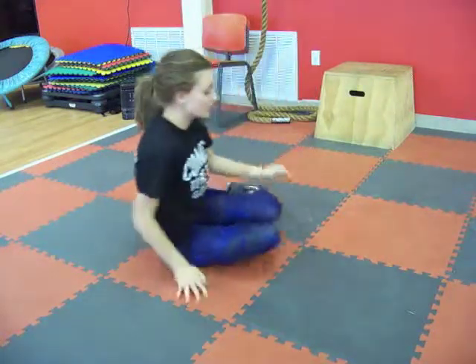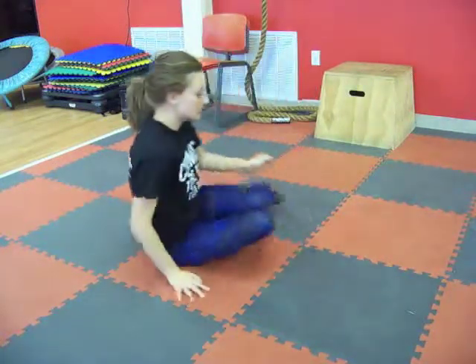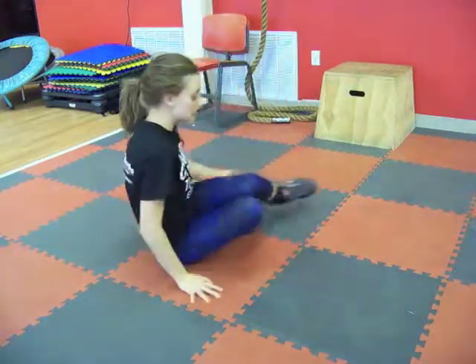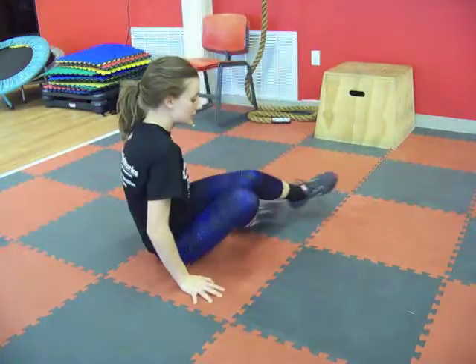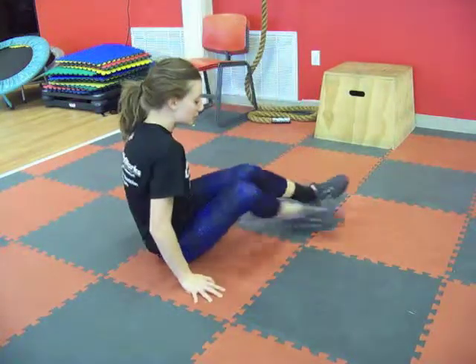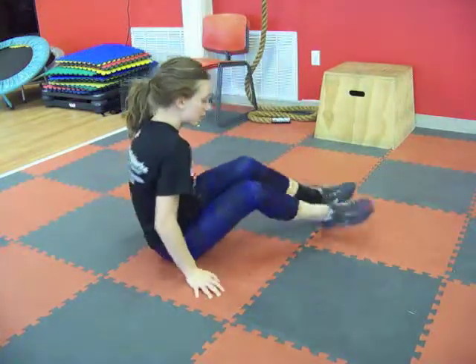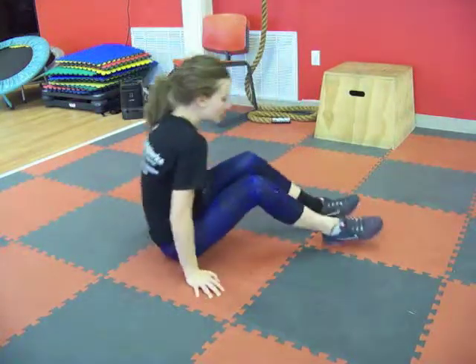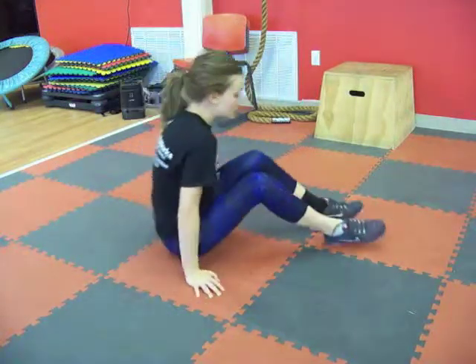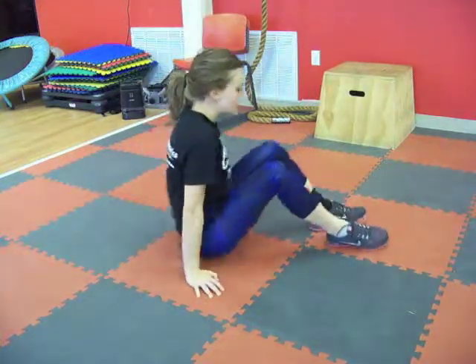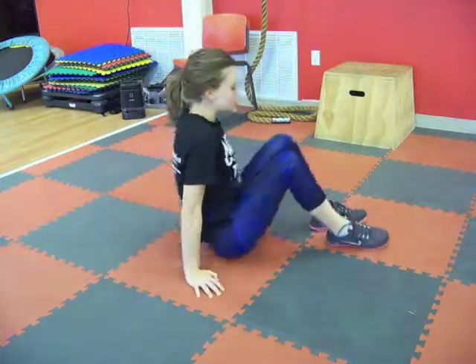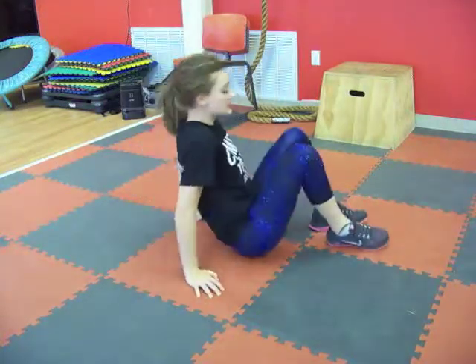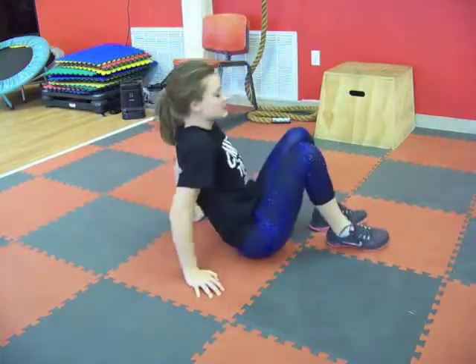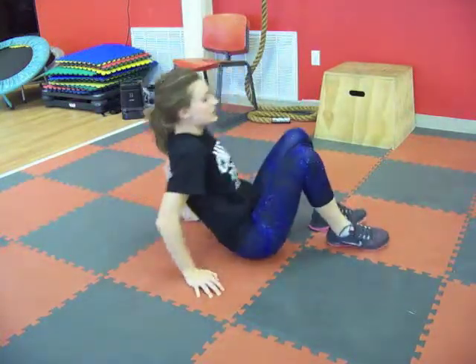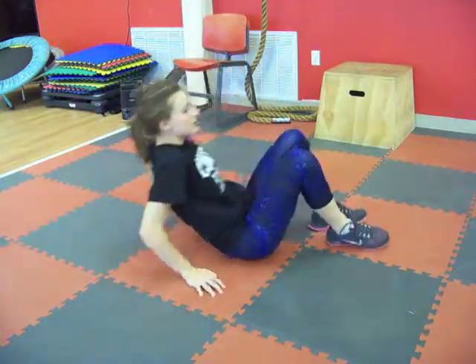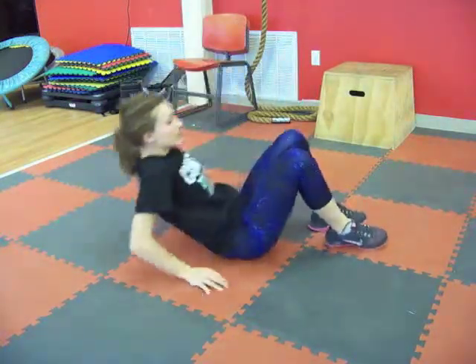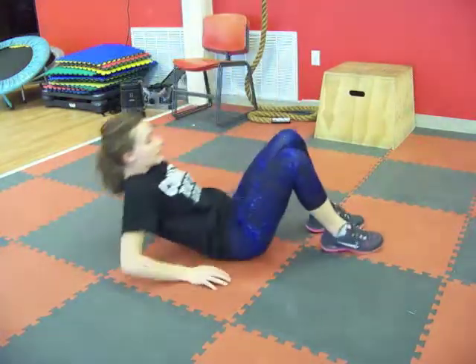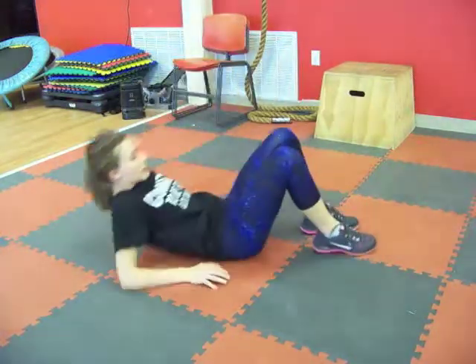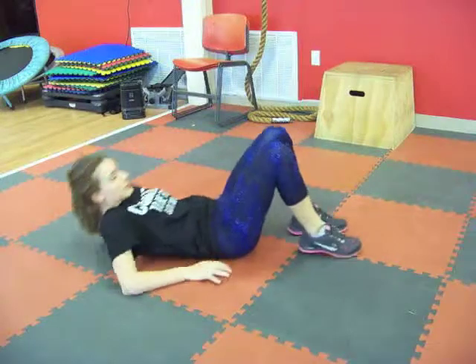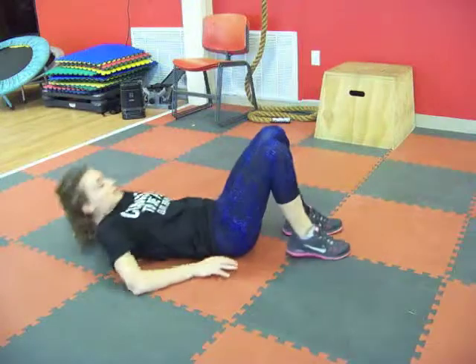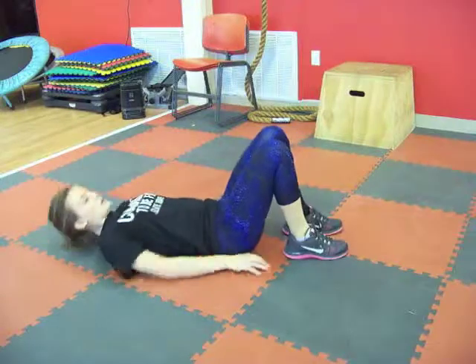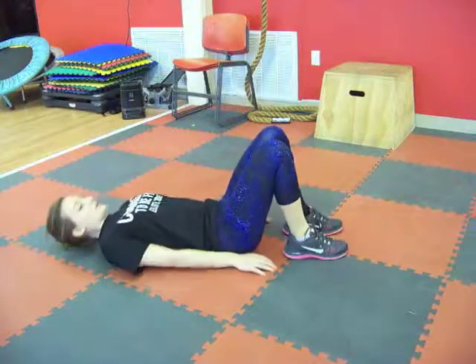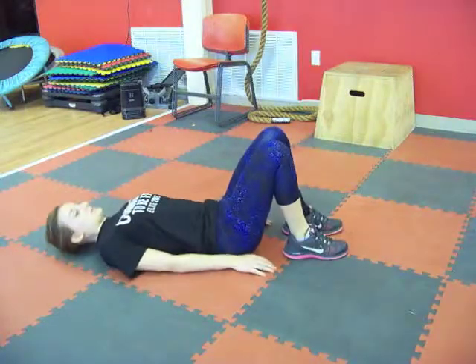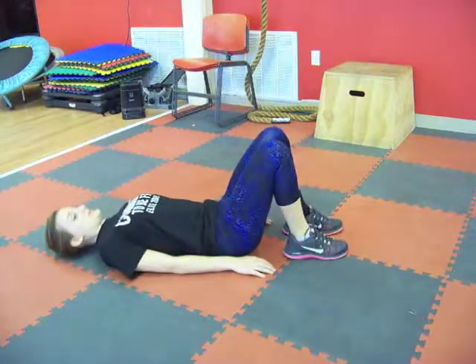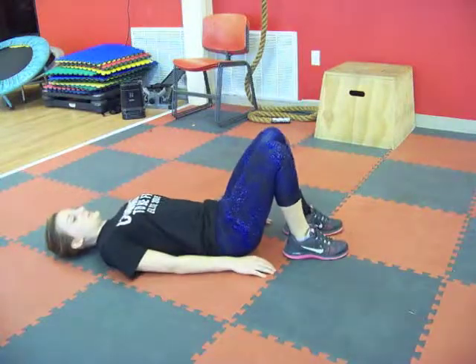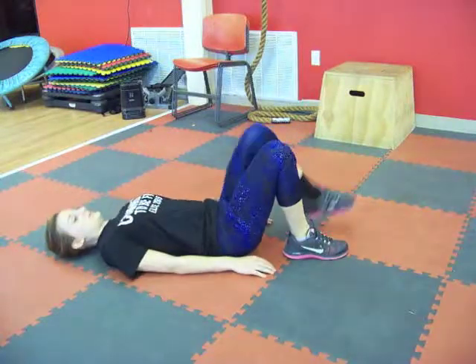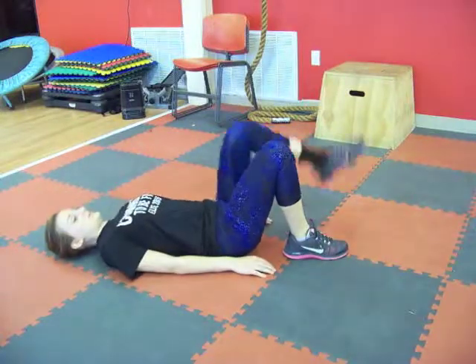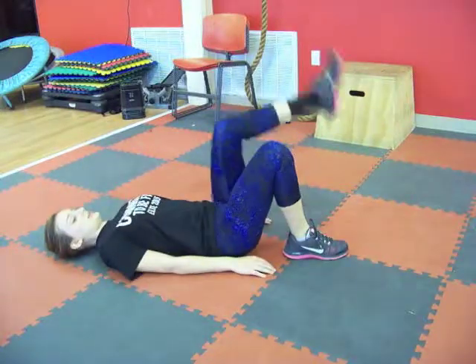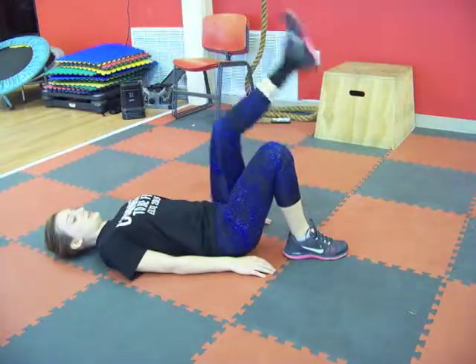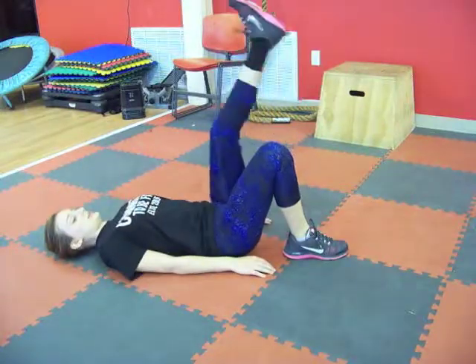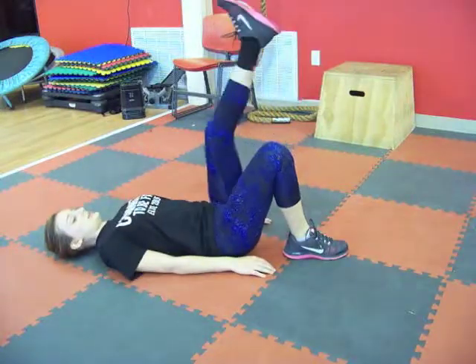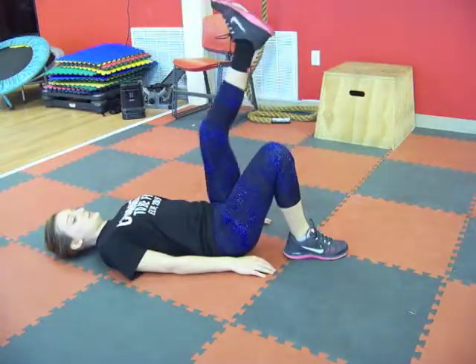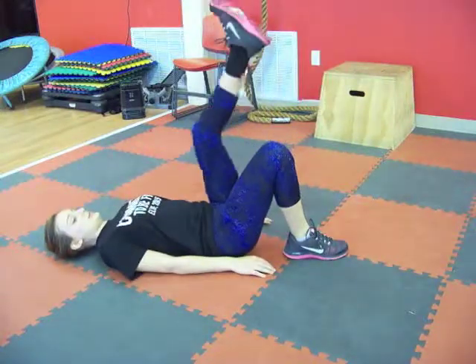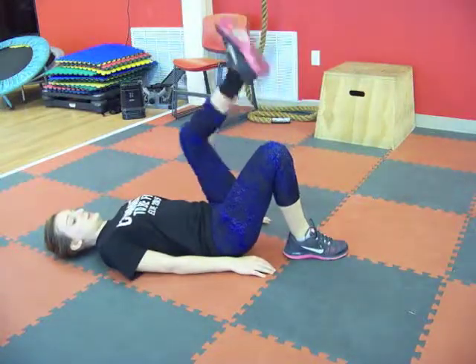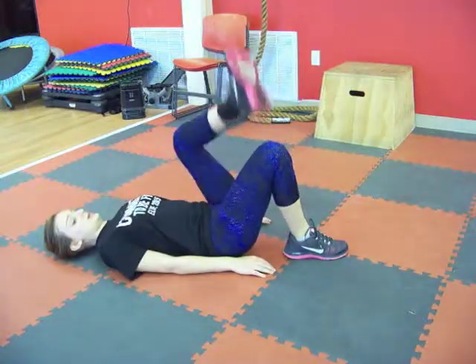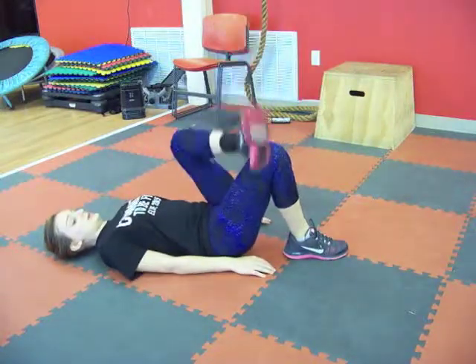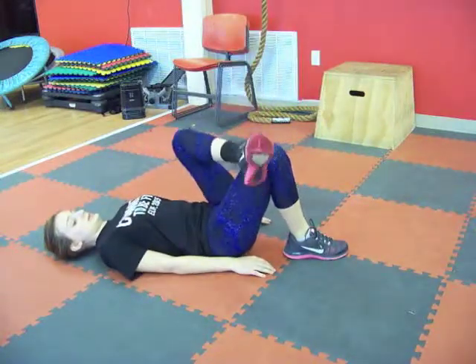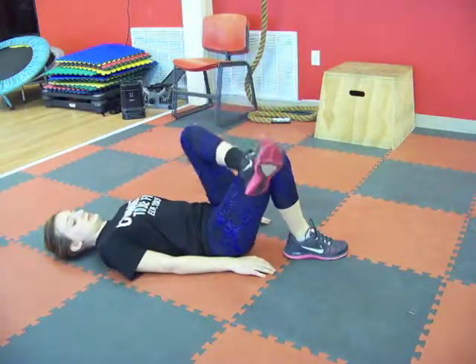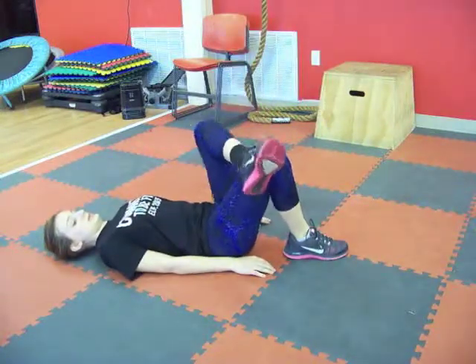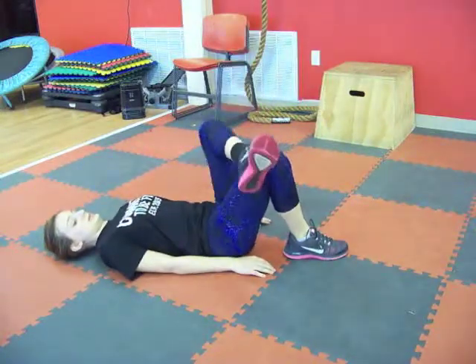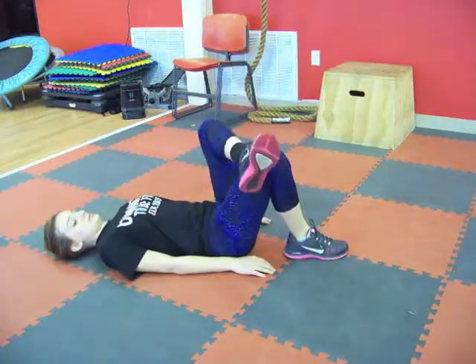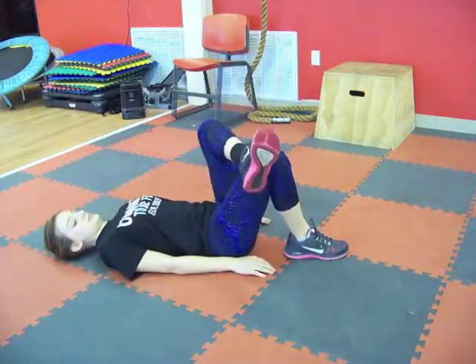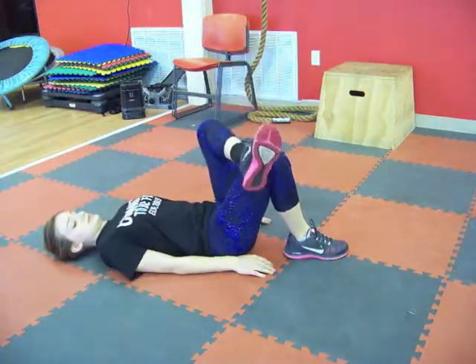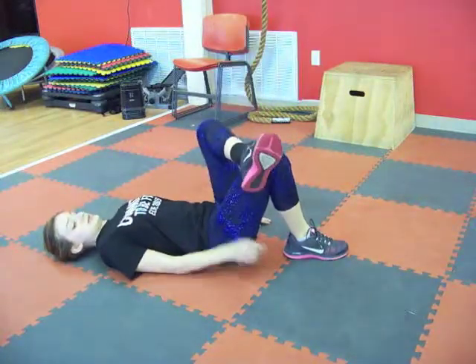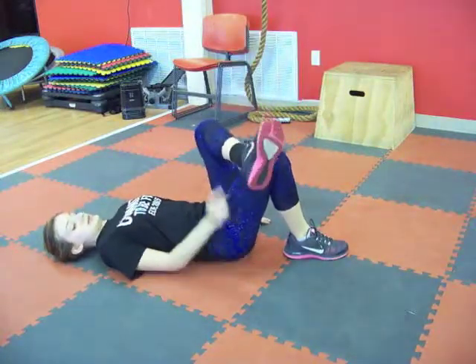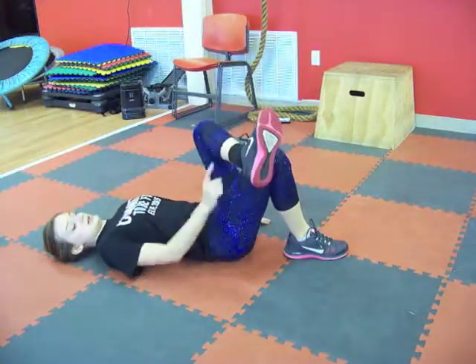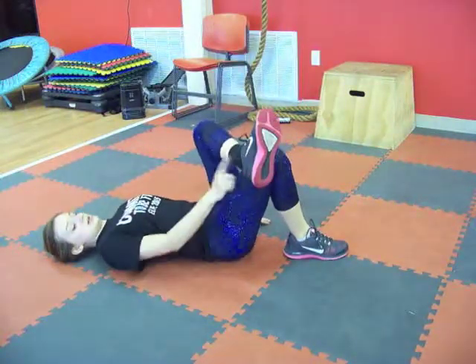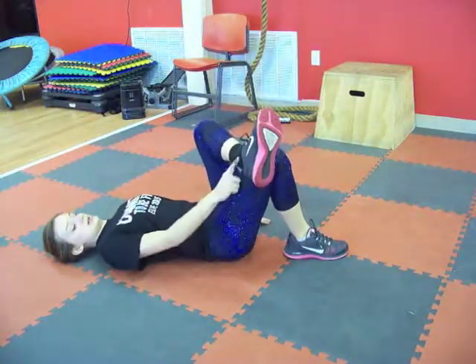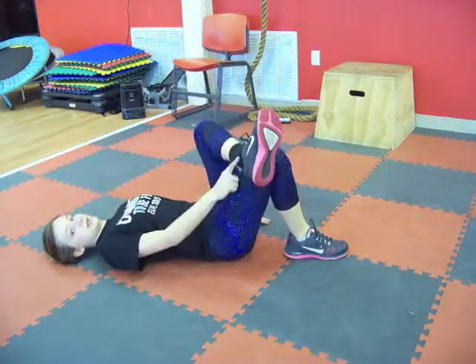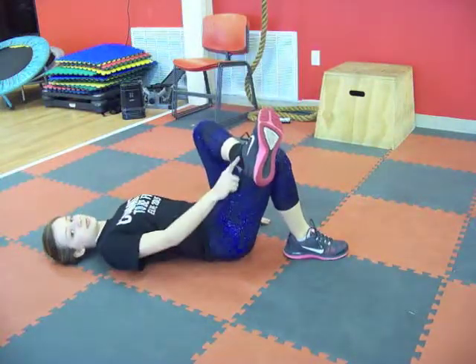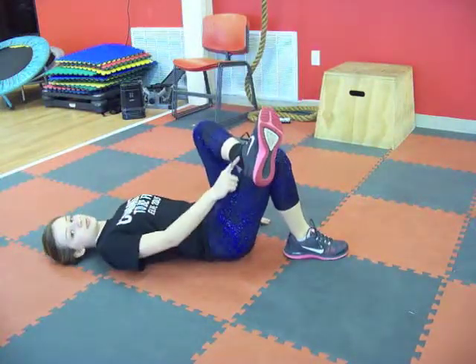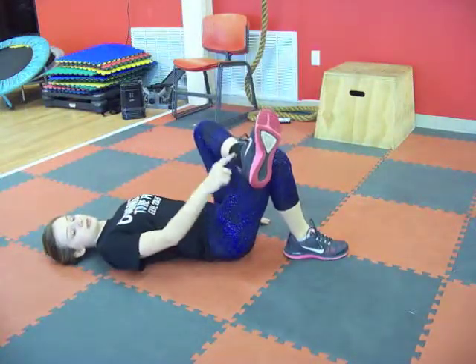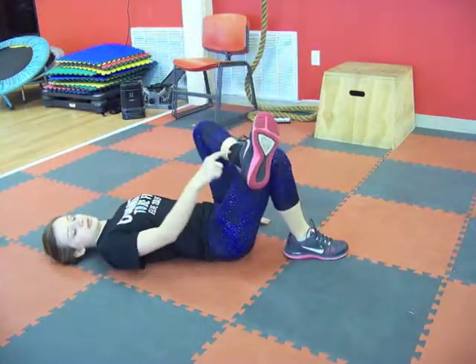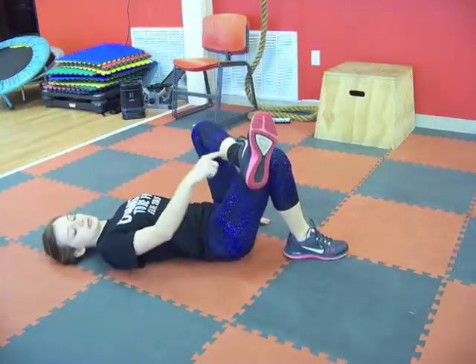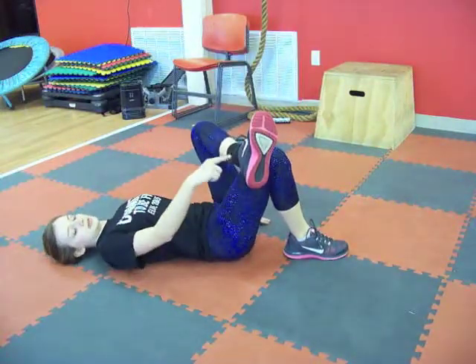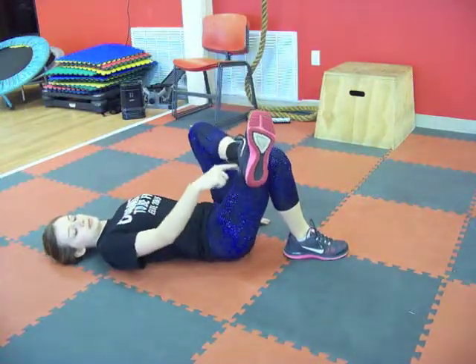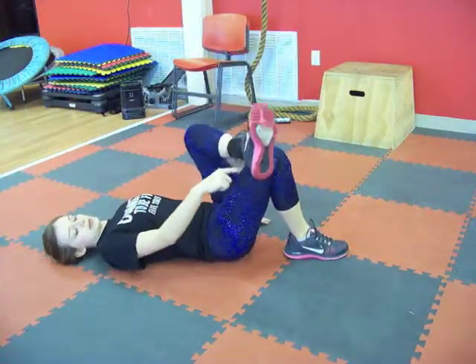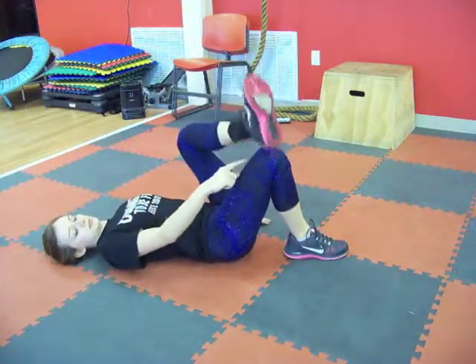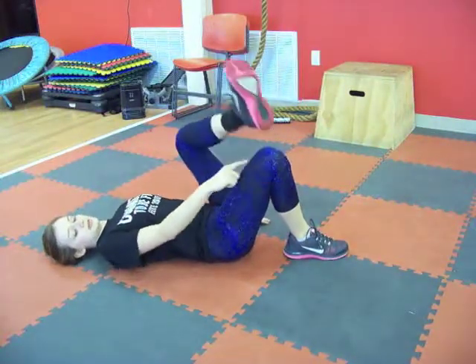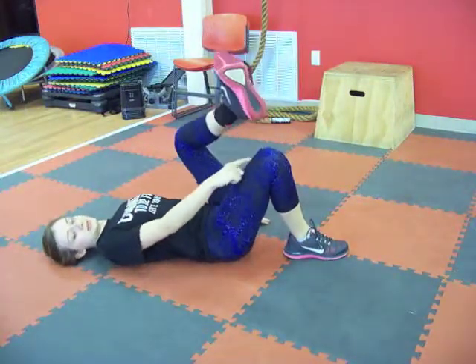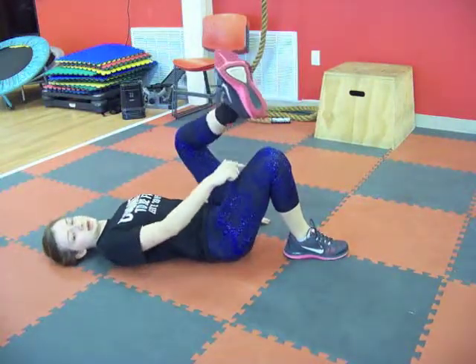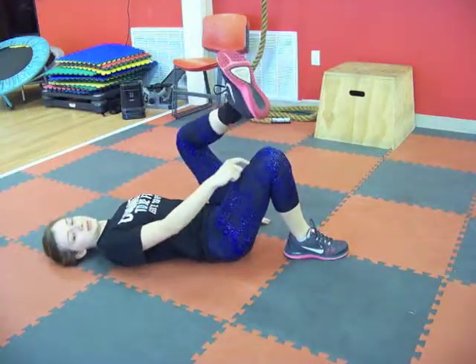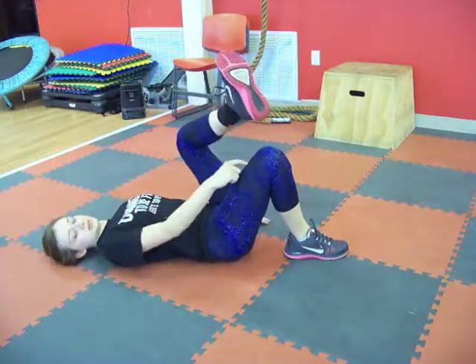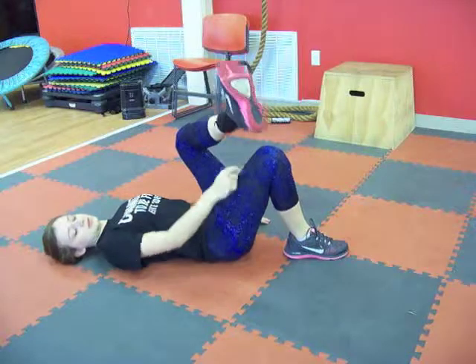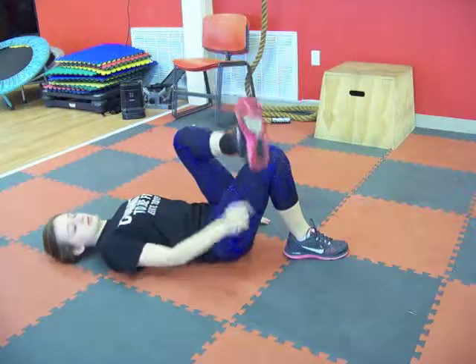I'm going to lay down on our backs. I'm going to pick up the left leg and bring it on top of the right. The ankle should be in line with the top of the knee.